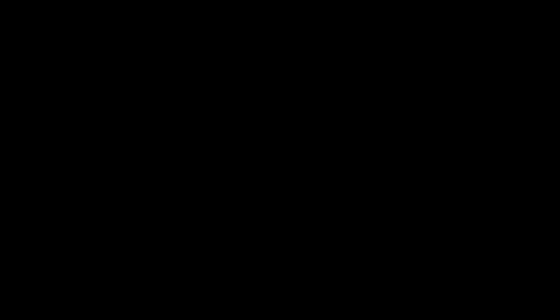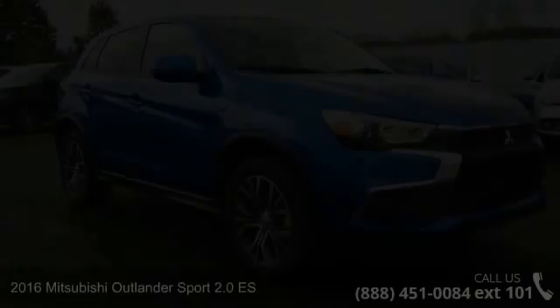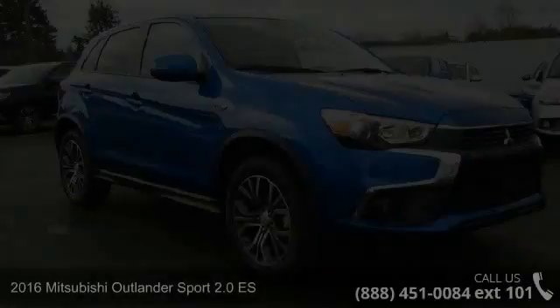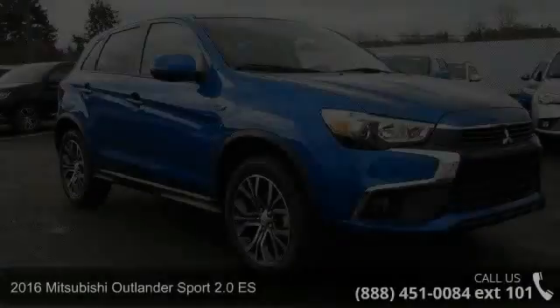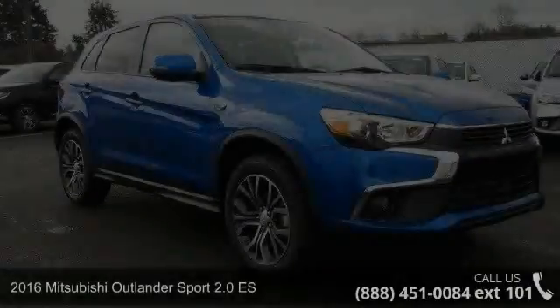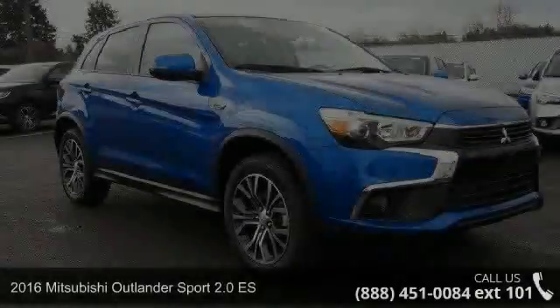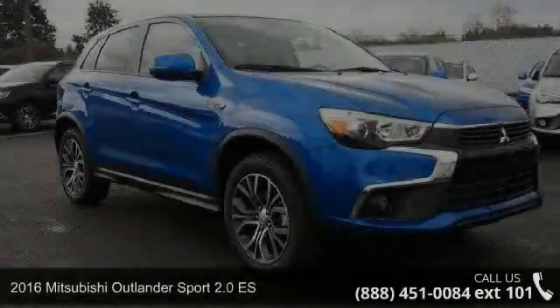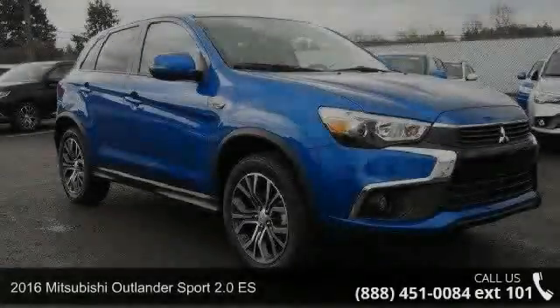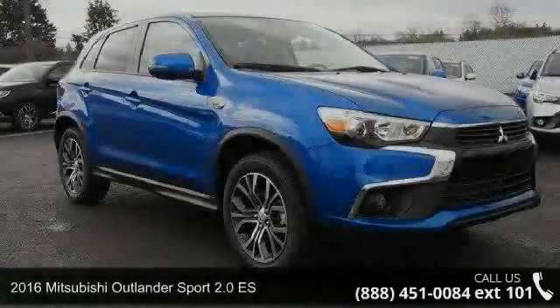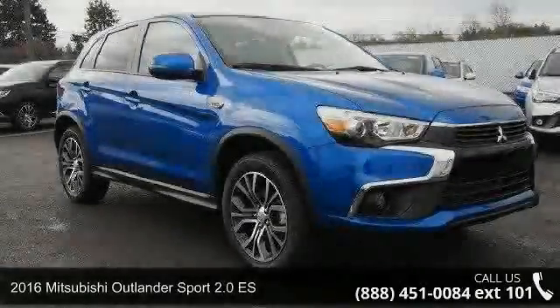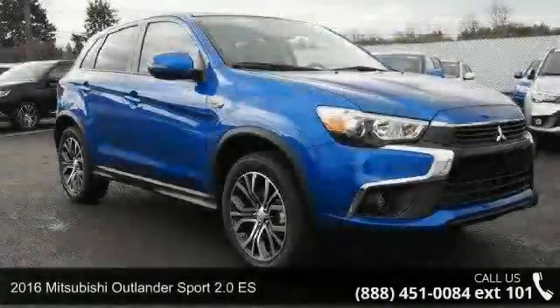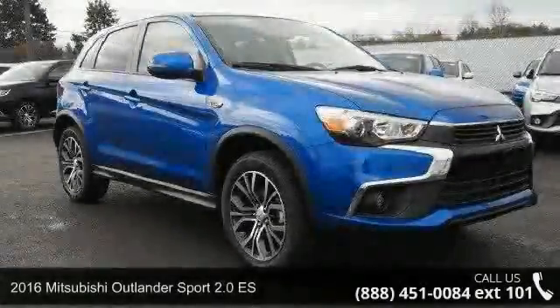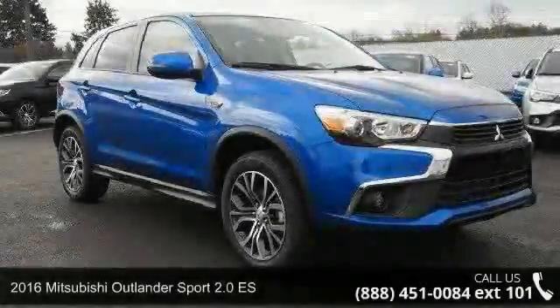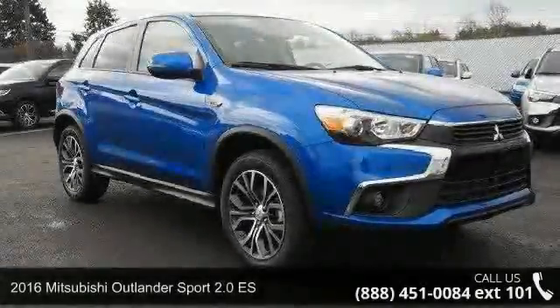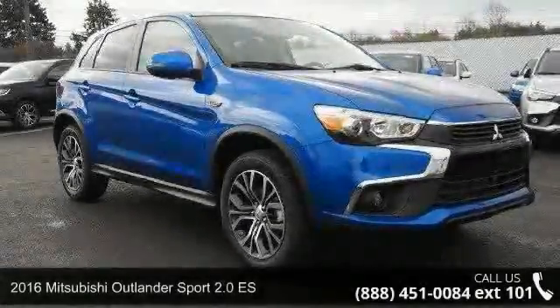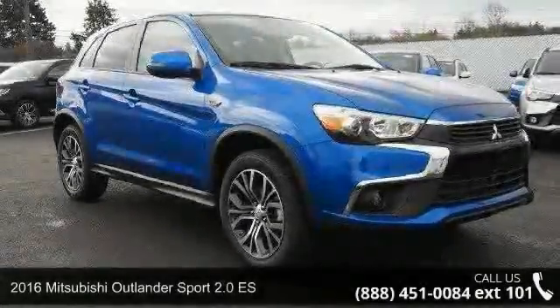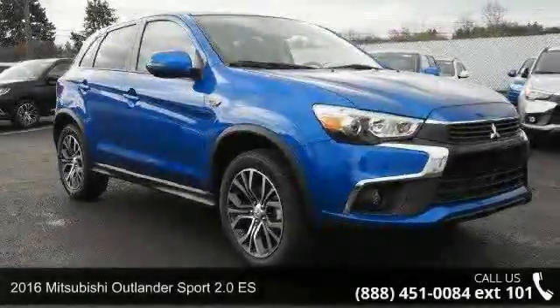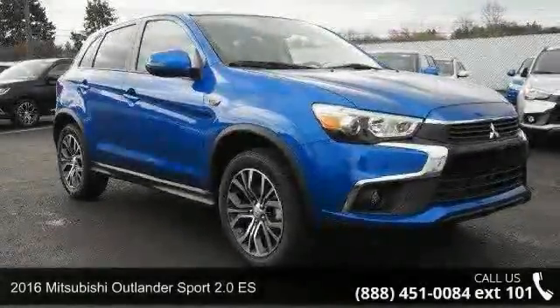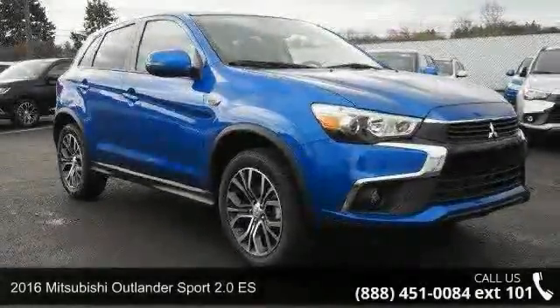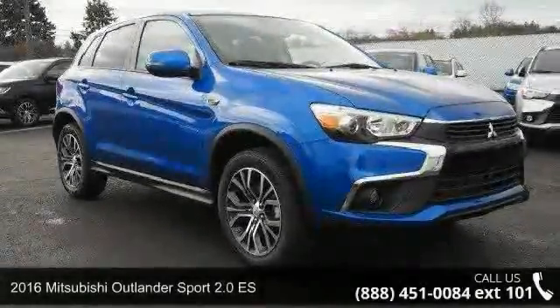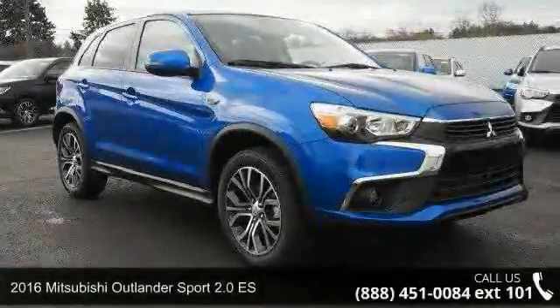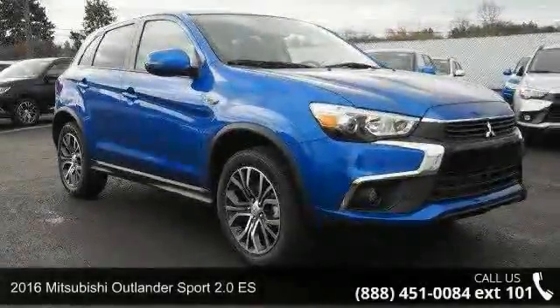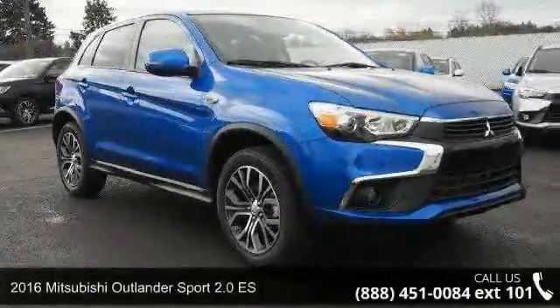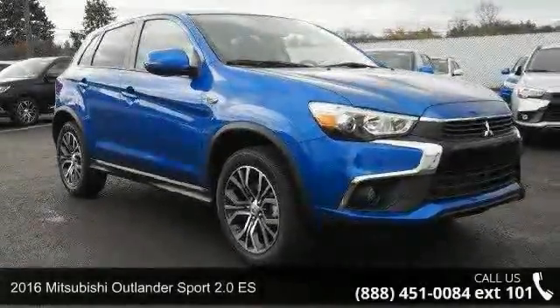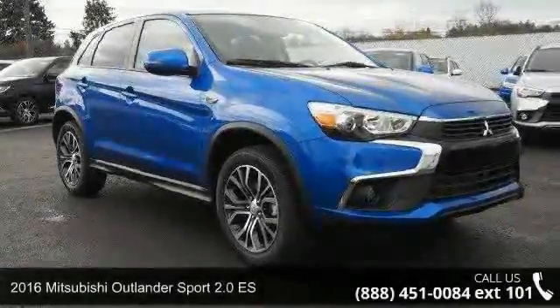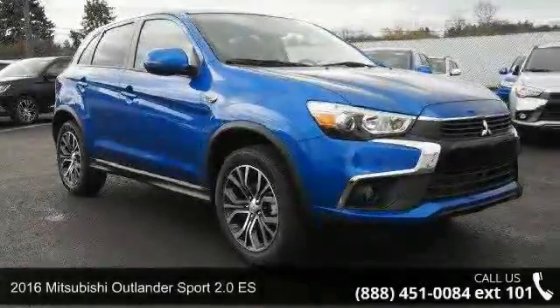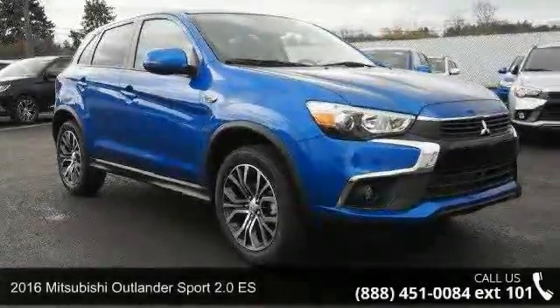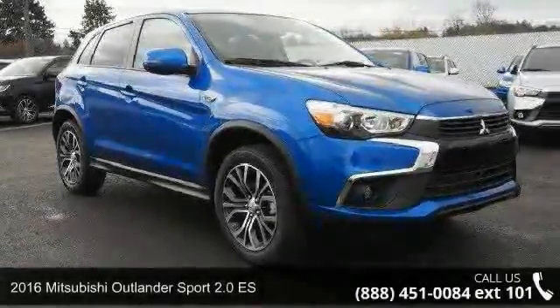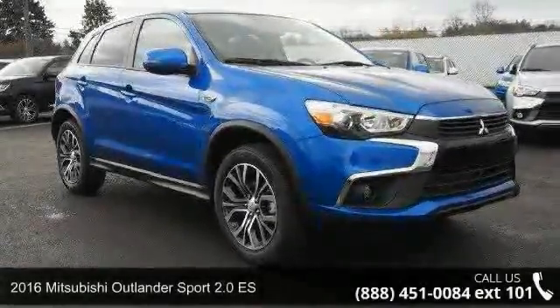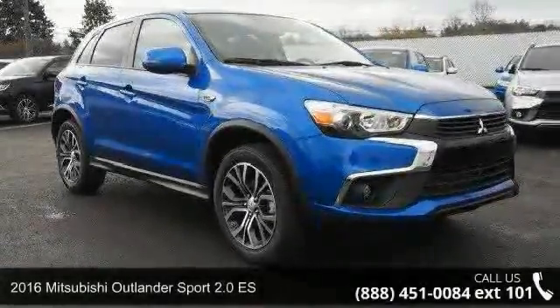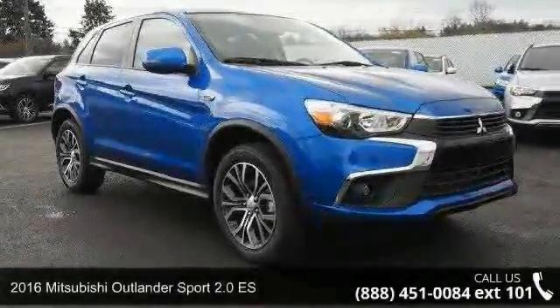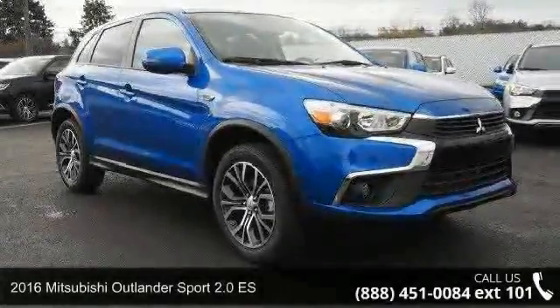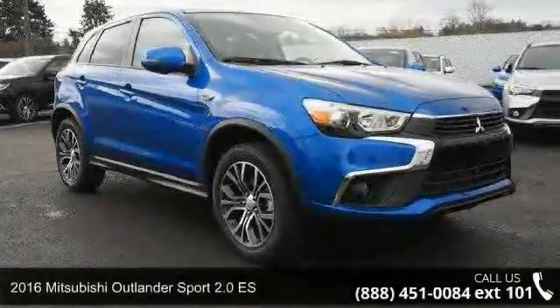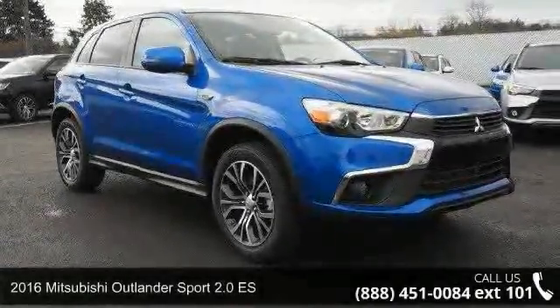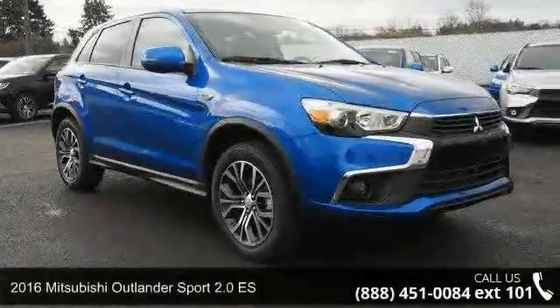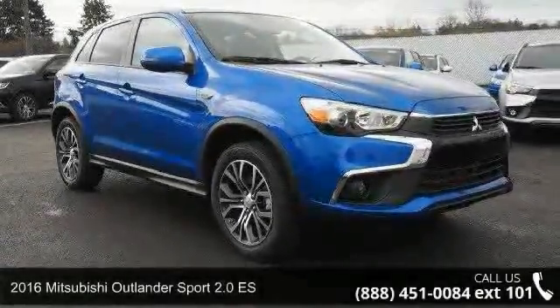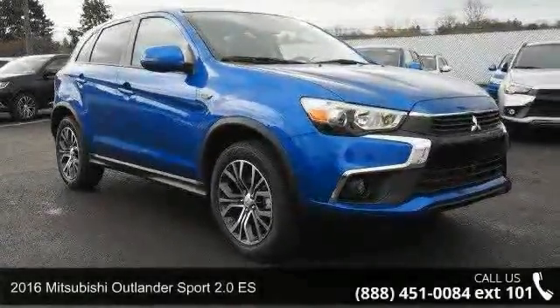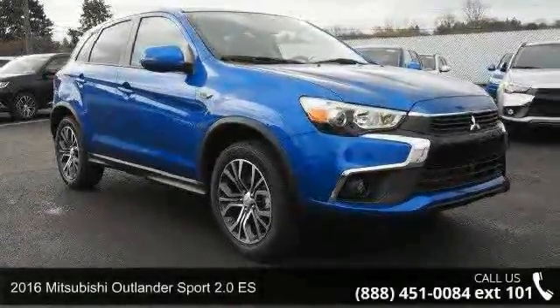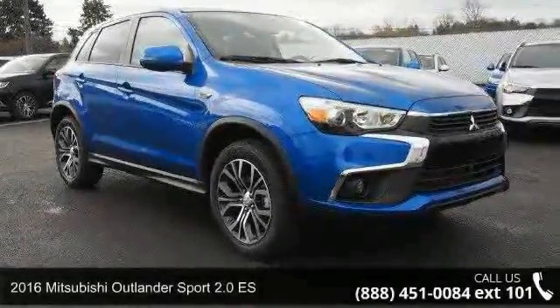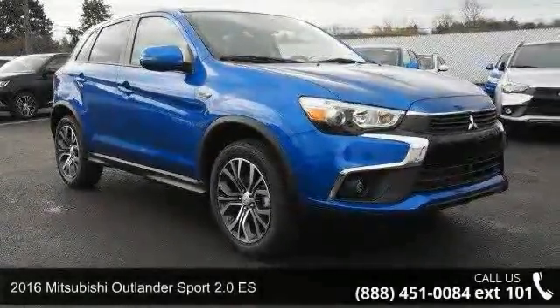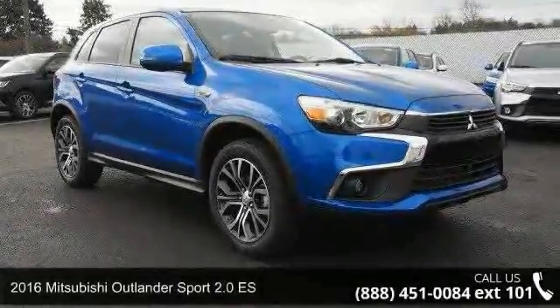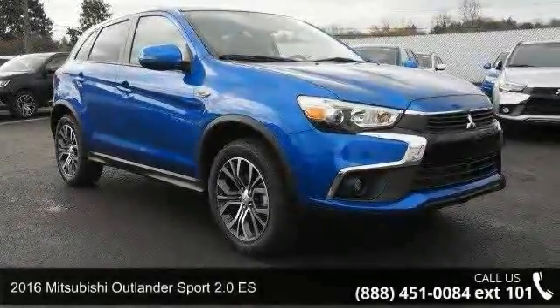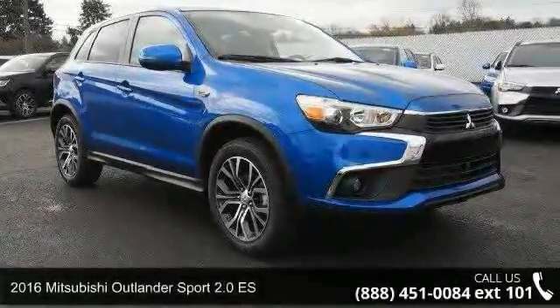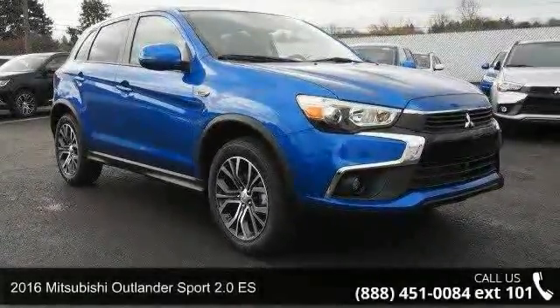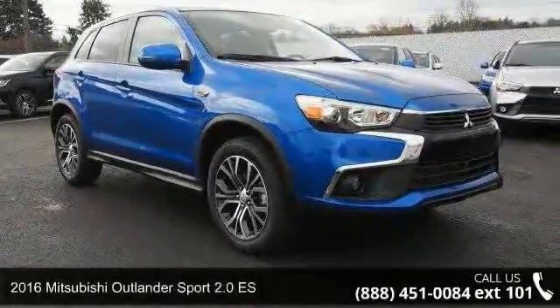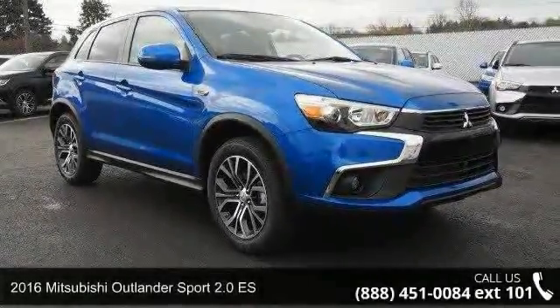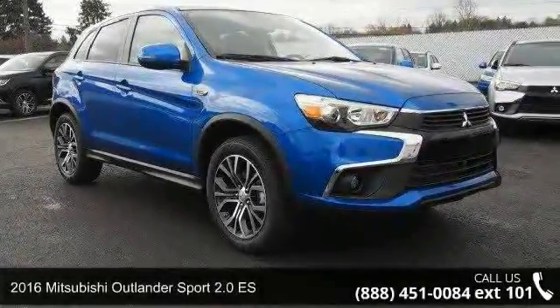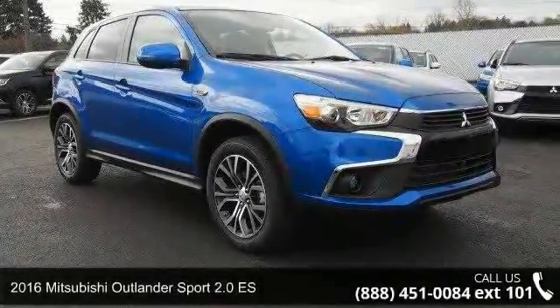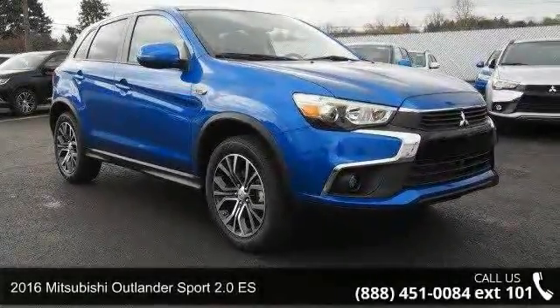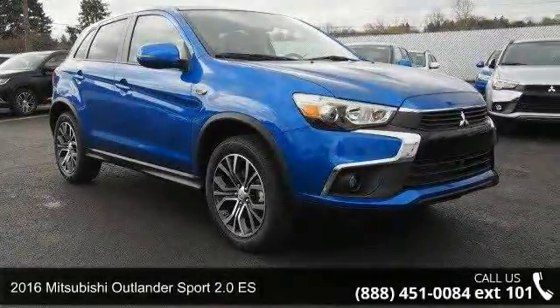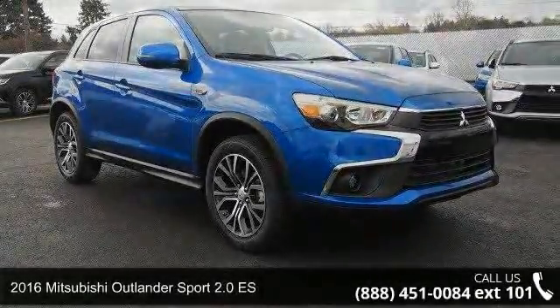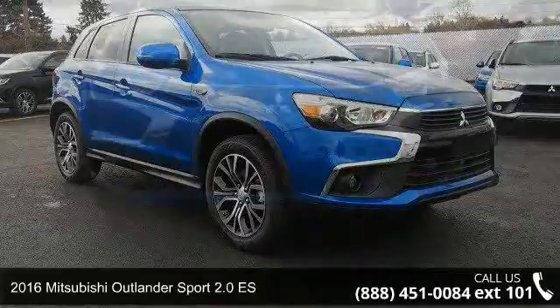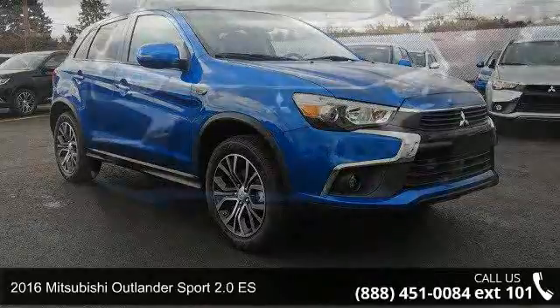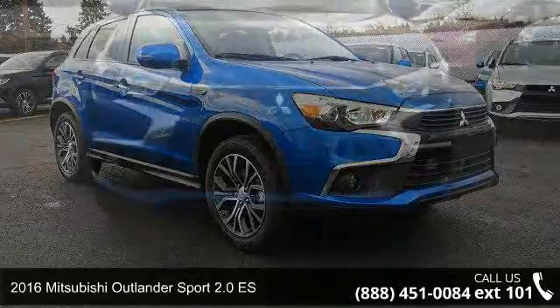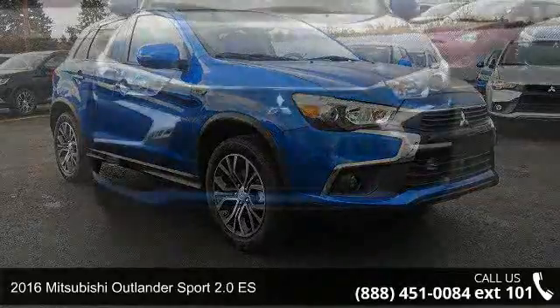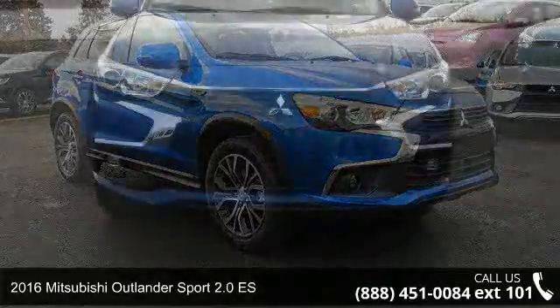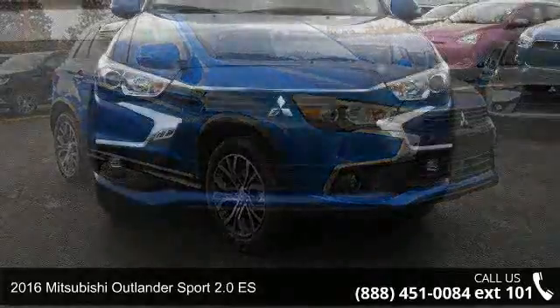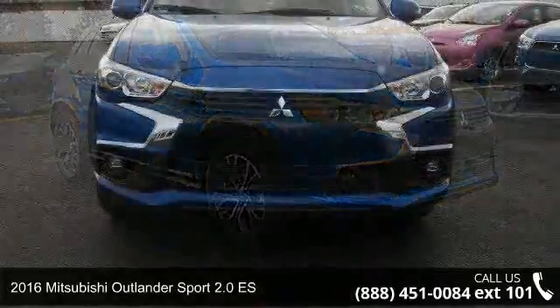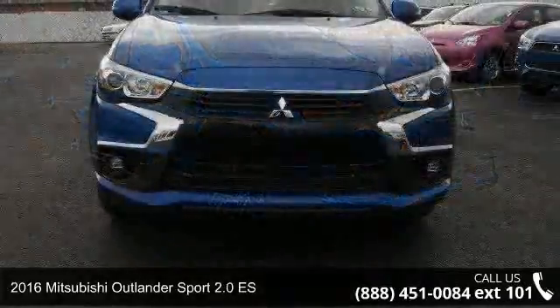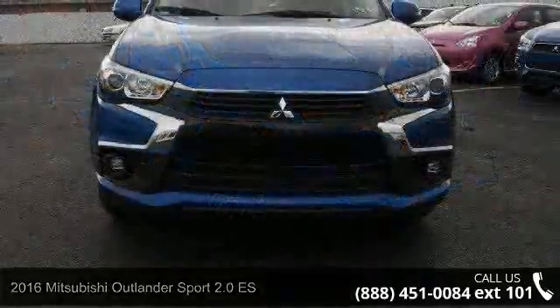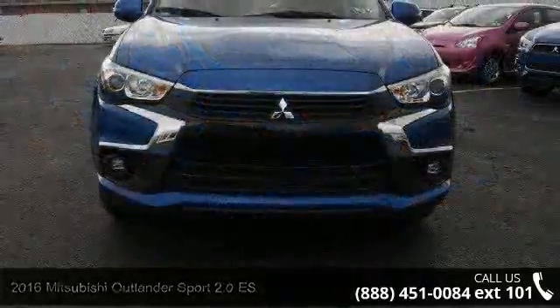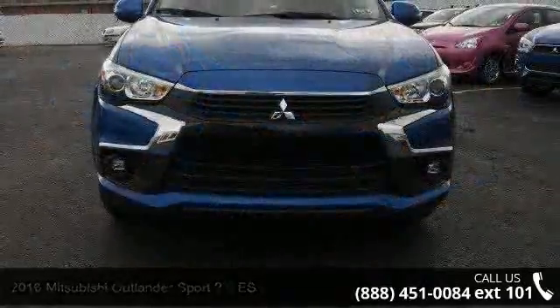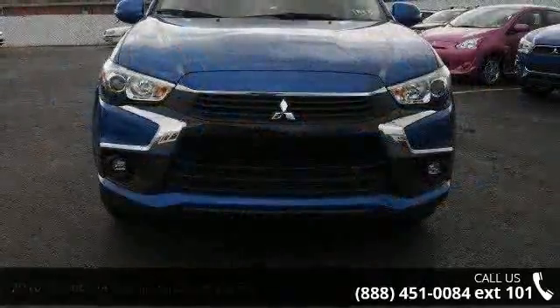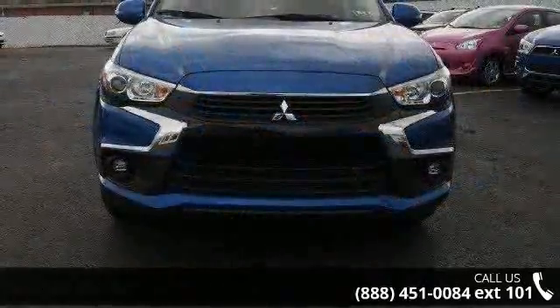Check out this 2016 Mitsubishi Outlander Sport. This may be the set of wheels you've been looking for.